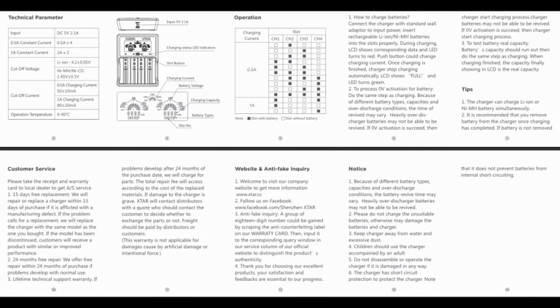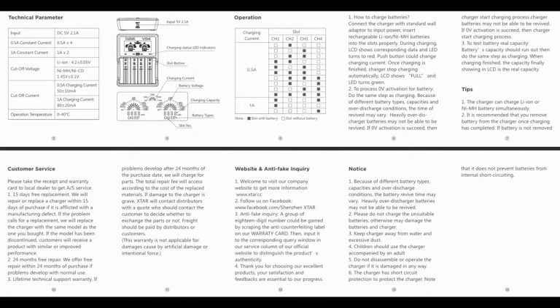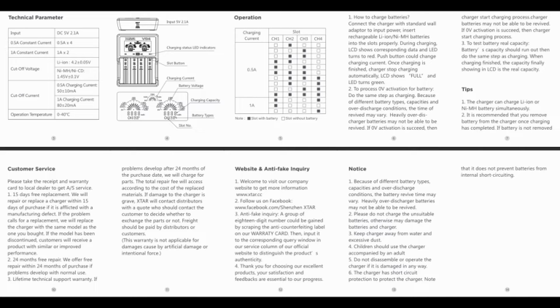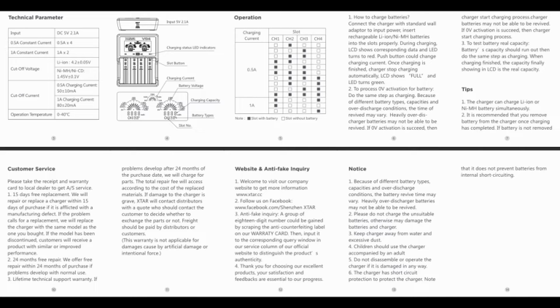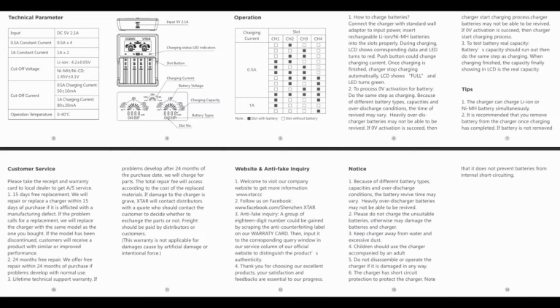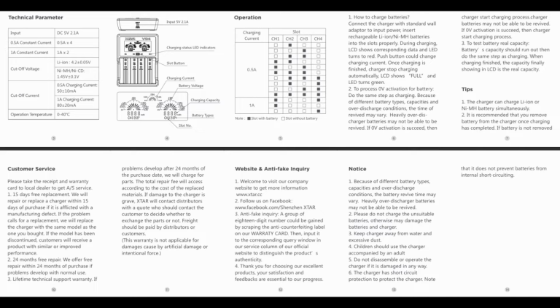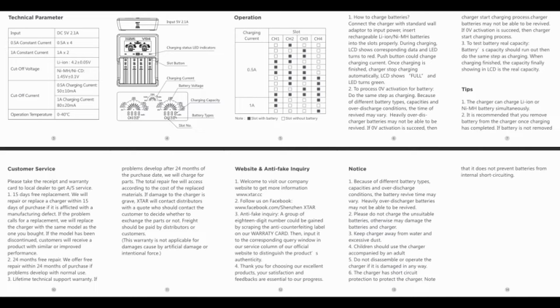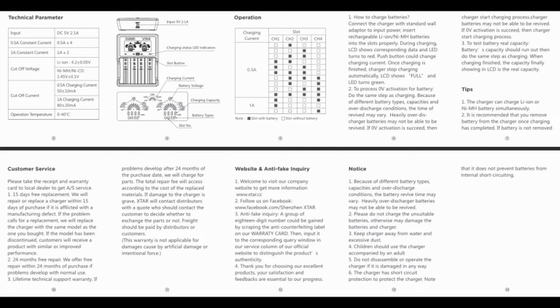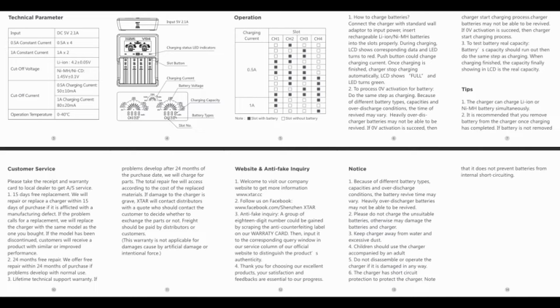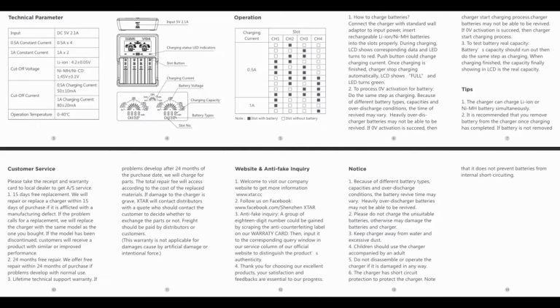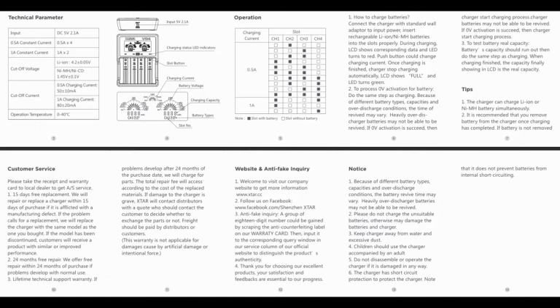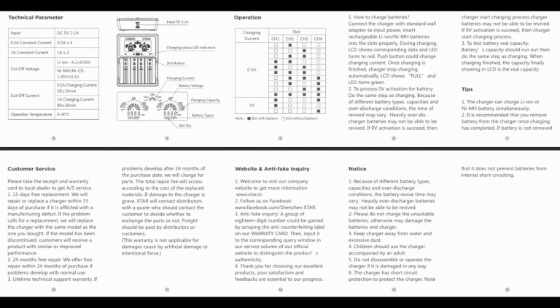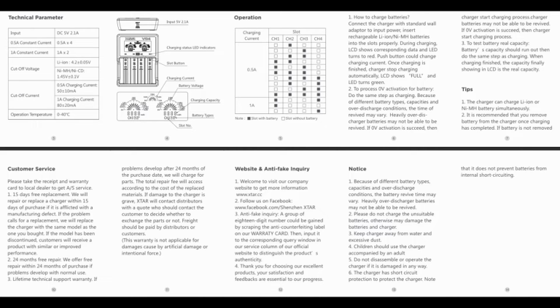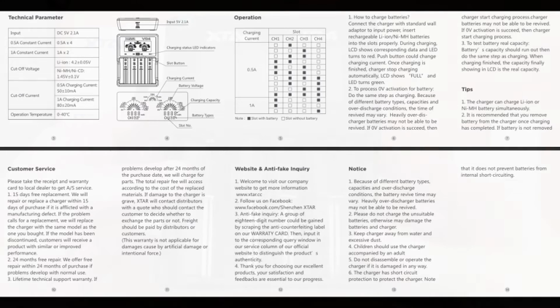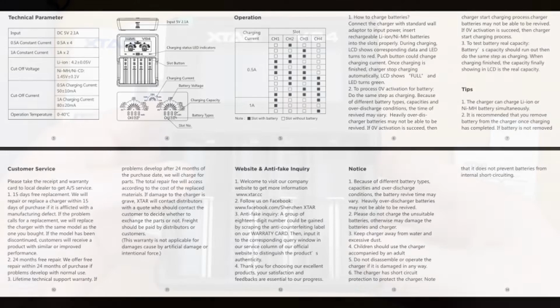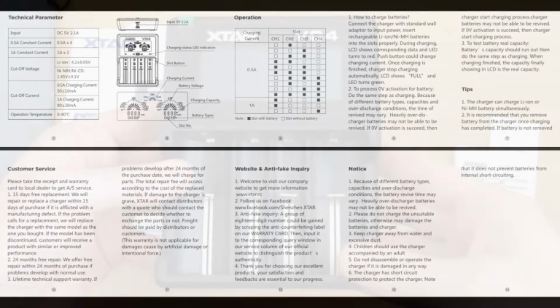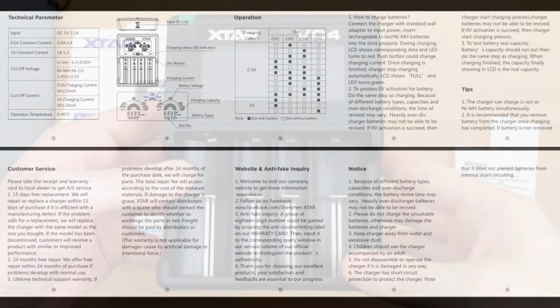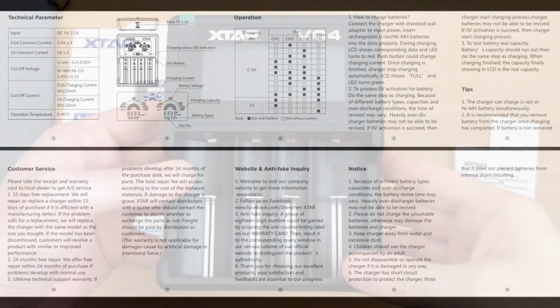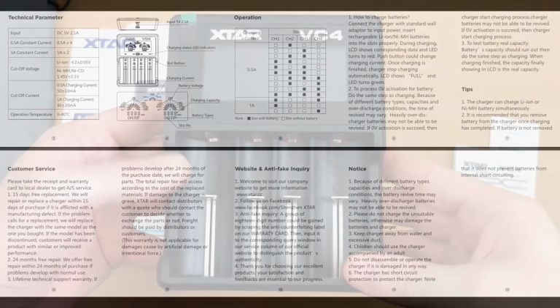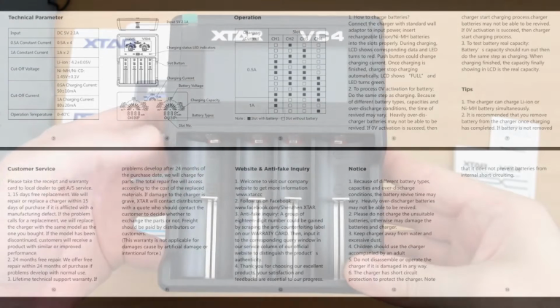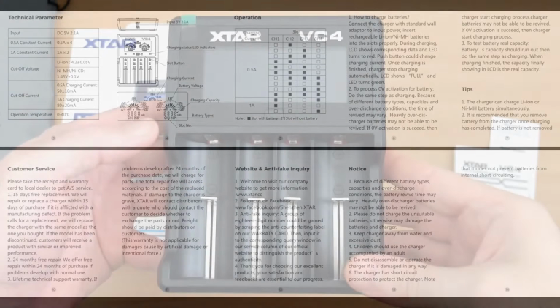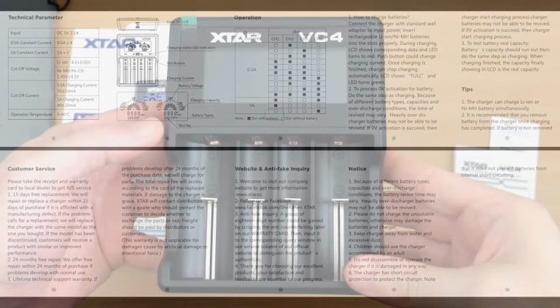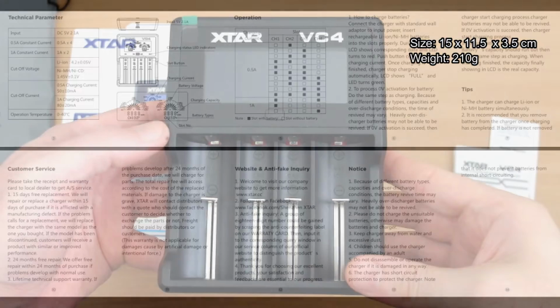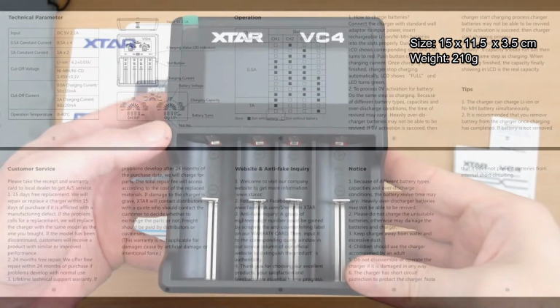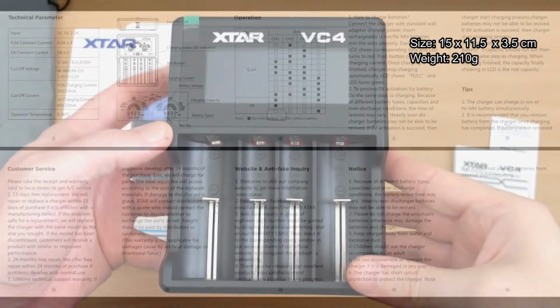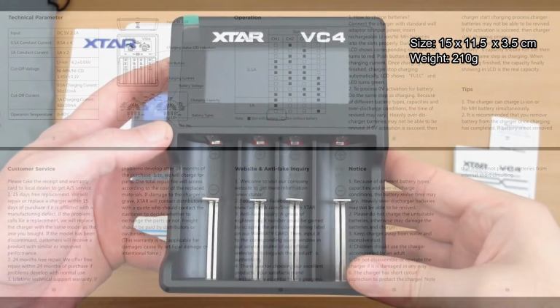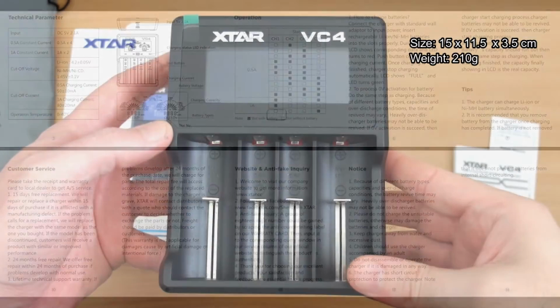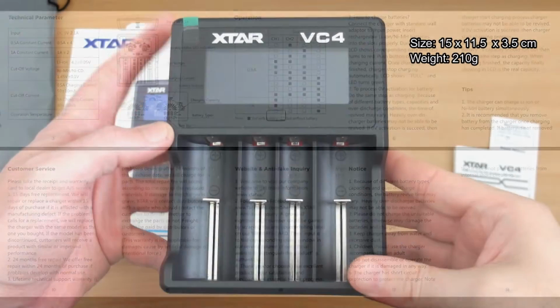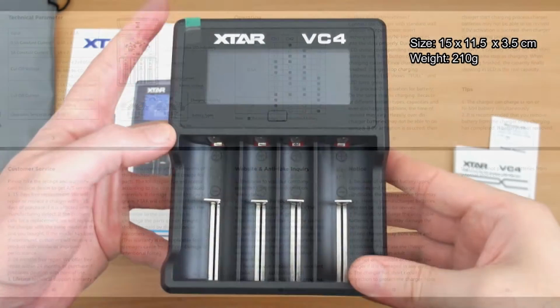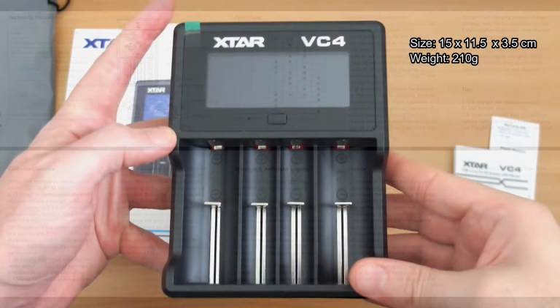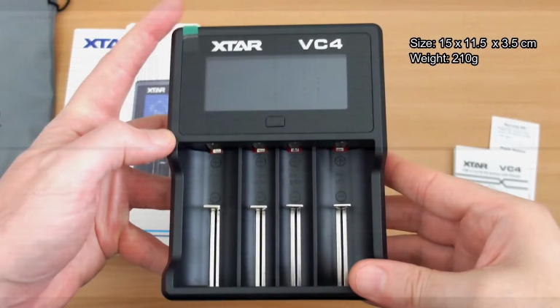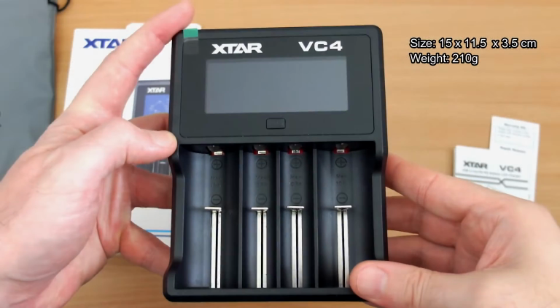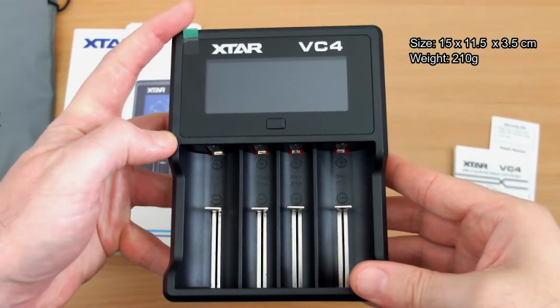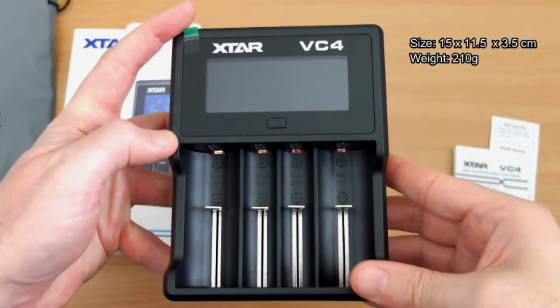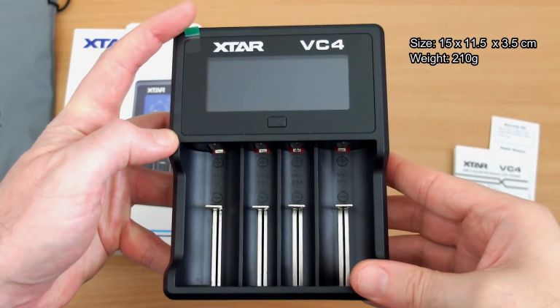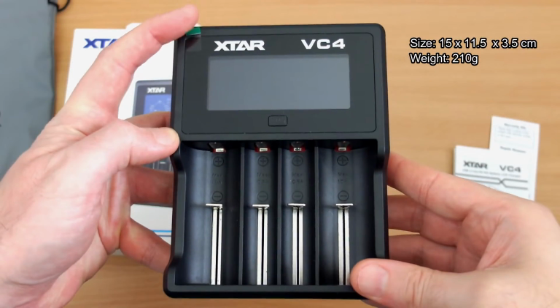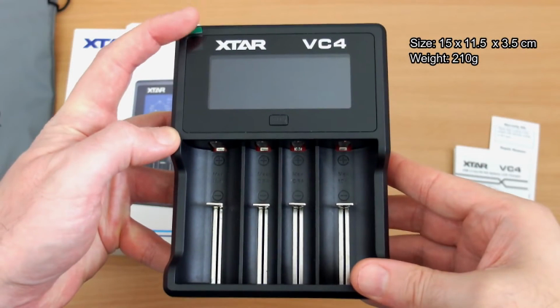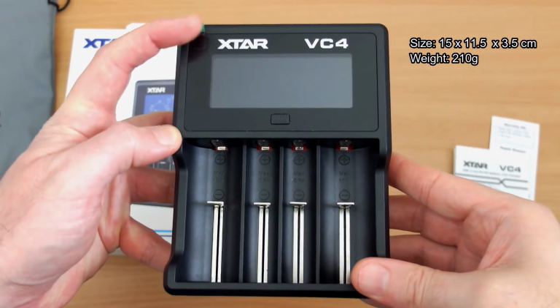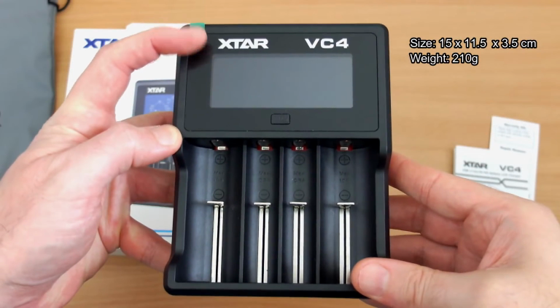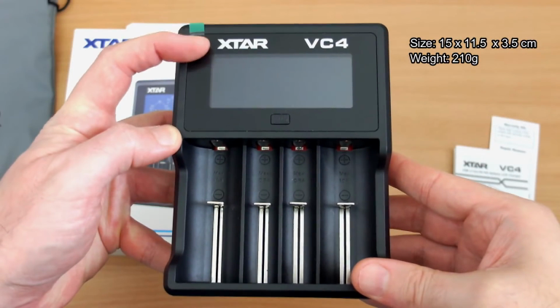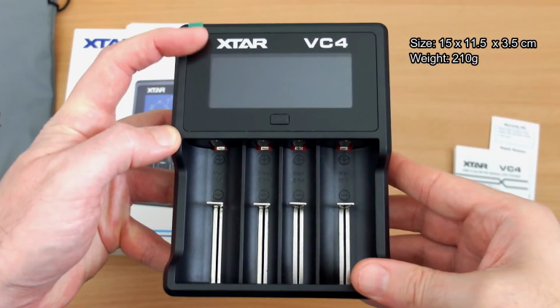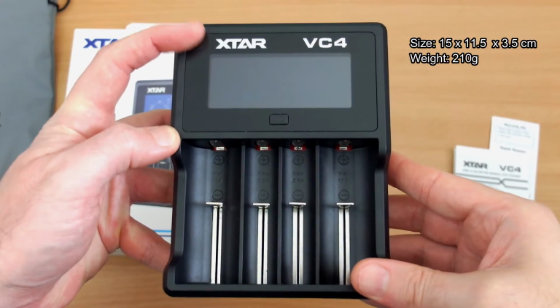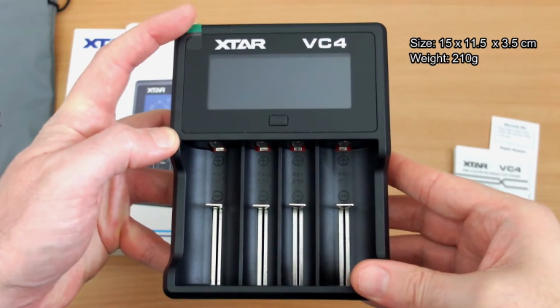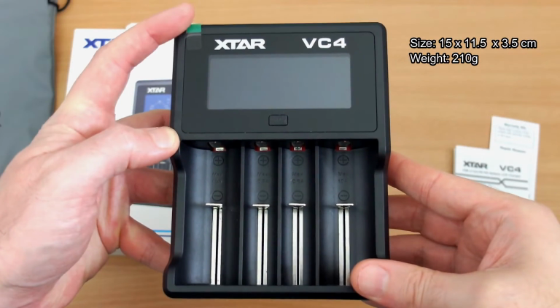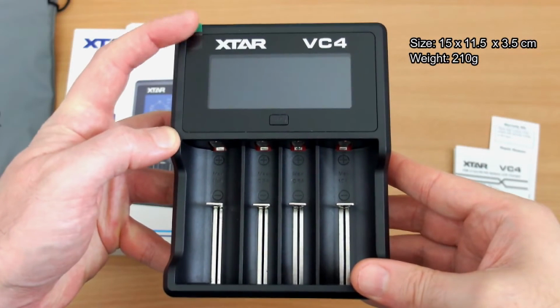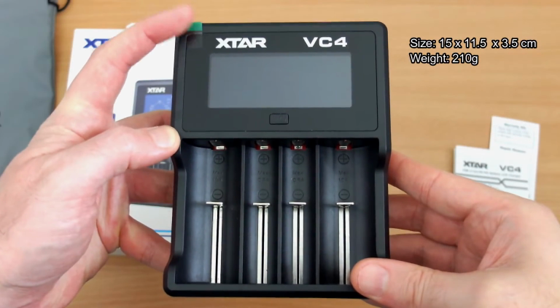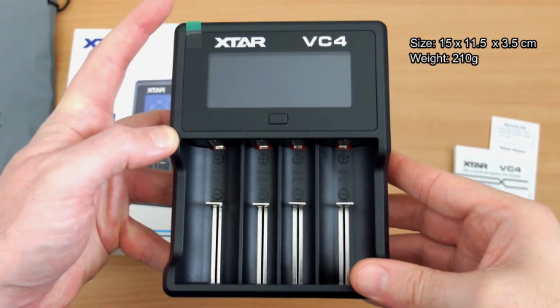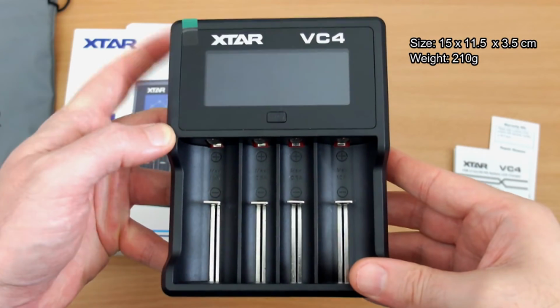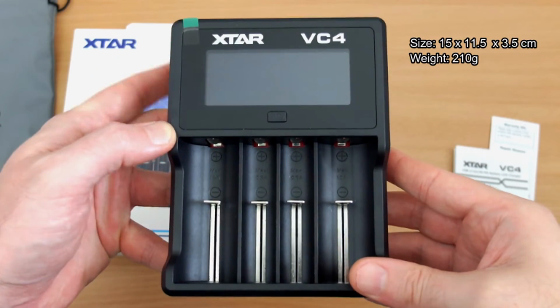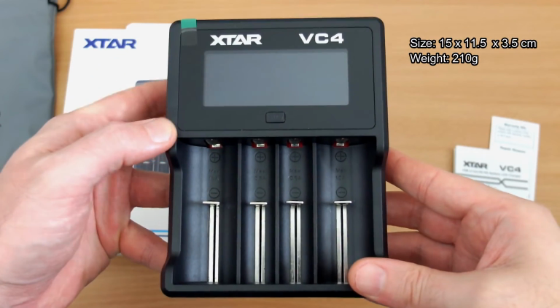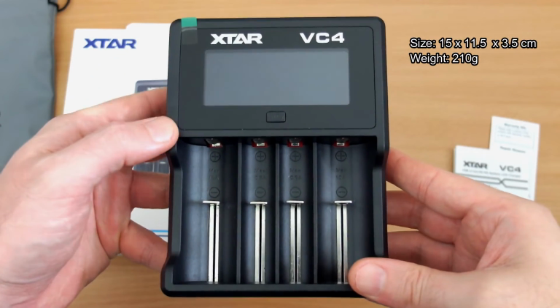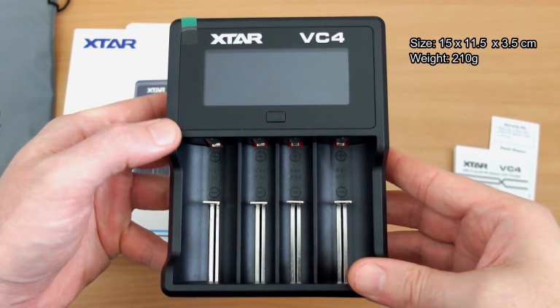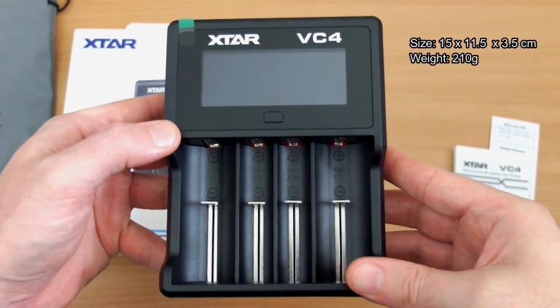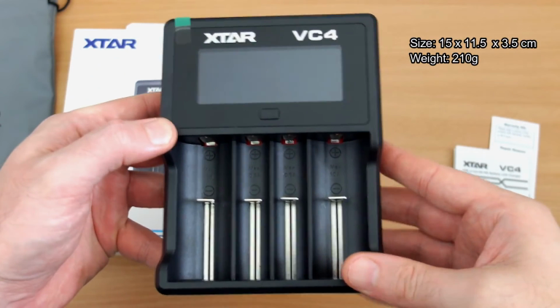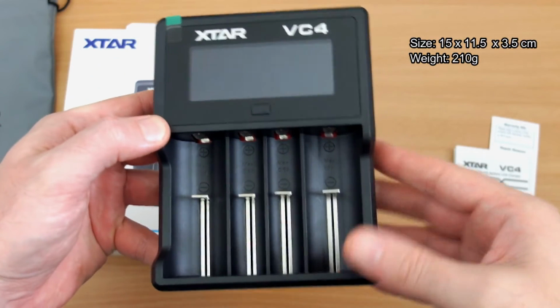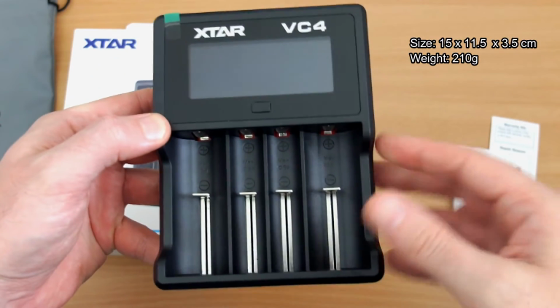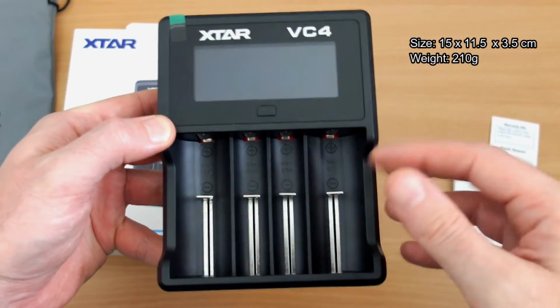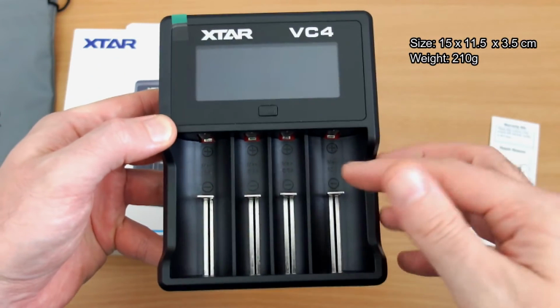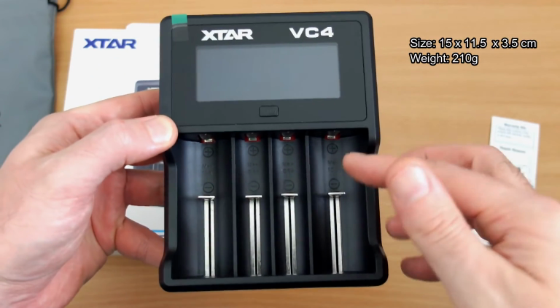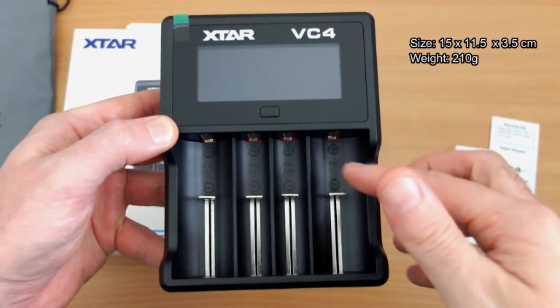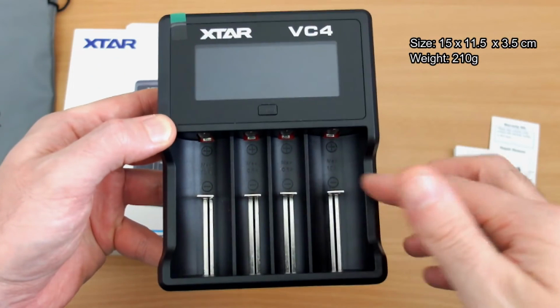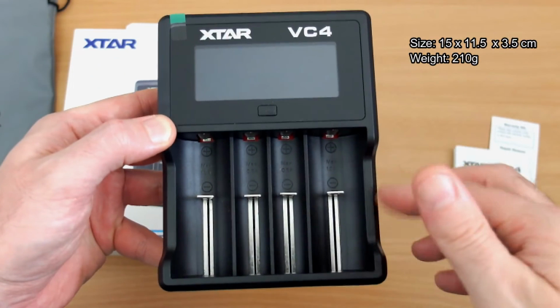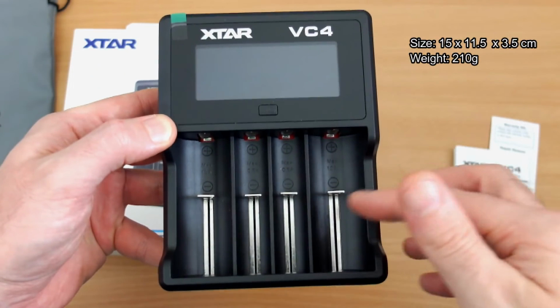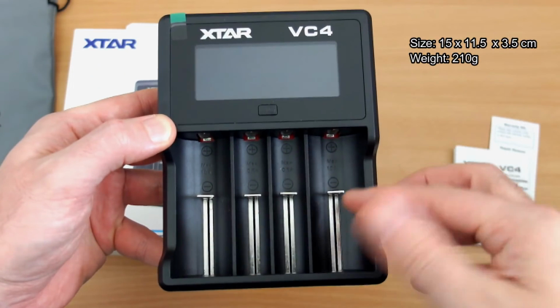If you're using the outer bays you get one amp for each one. If you're using more than that, or the center ones, you get half-amp charging.